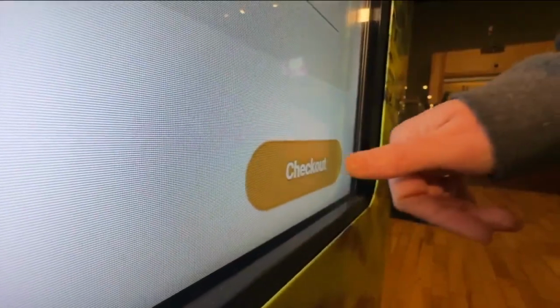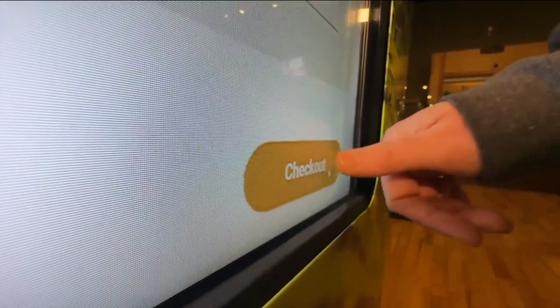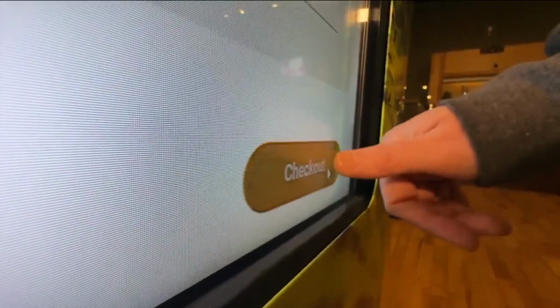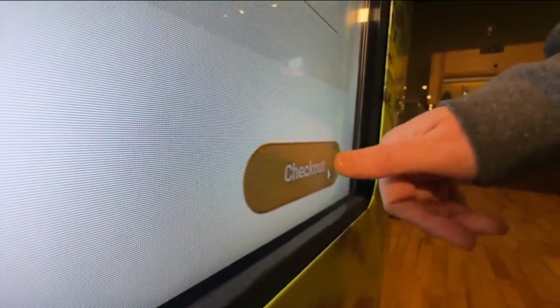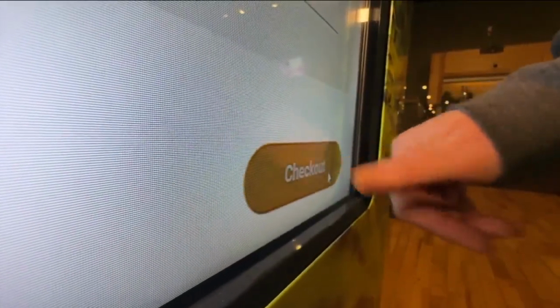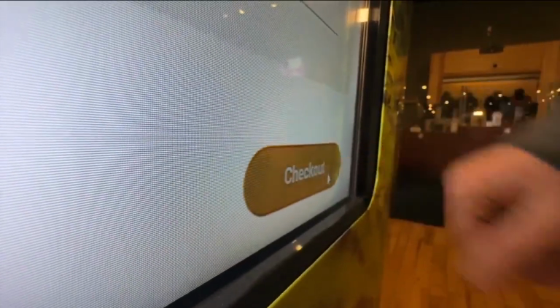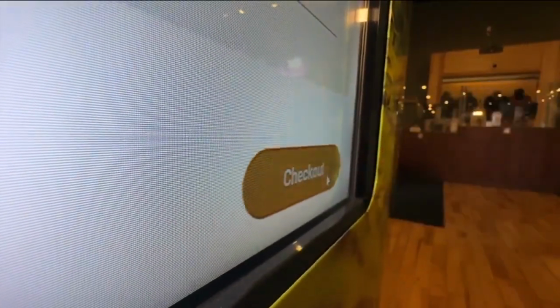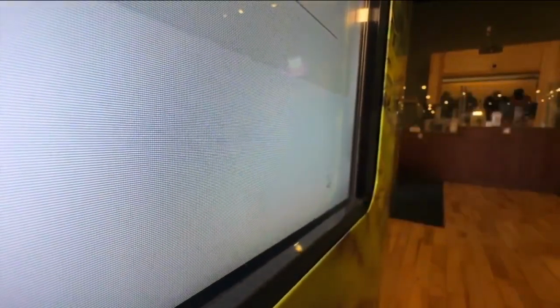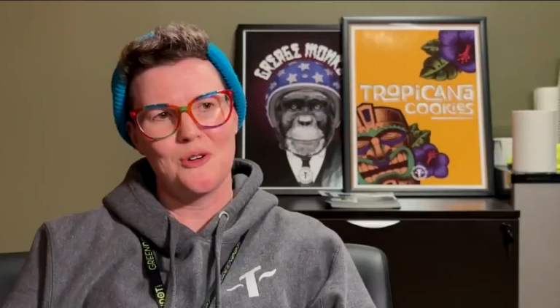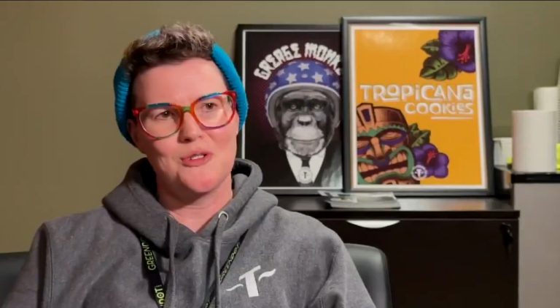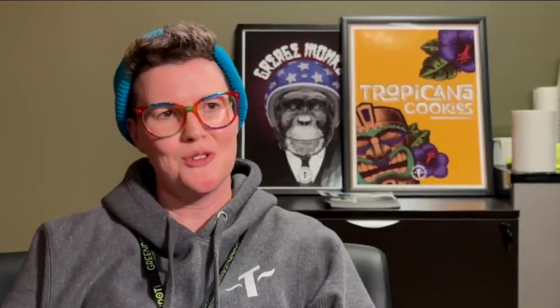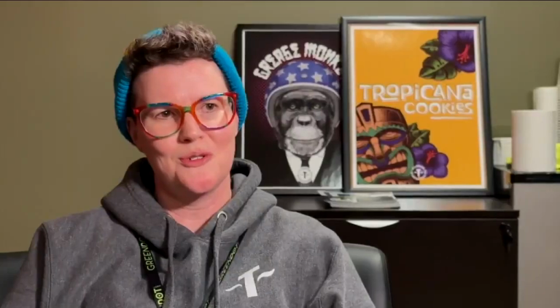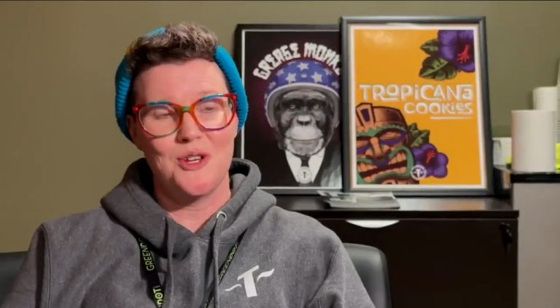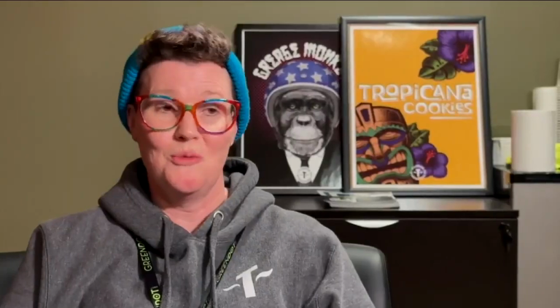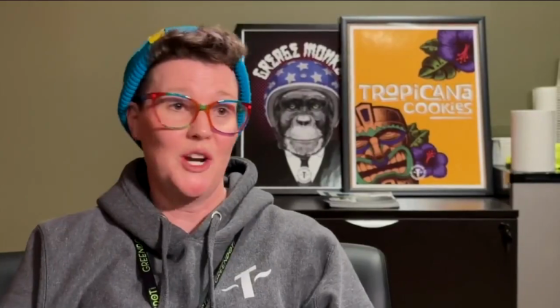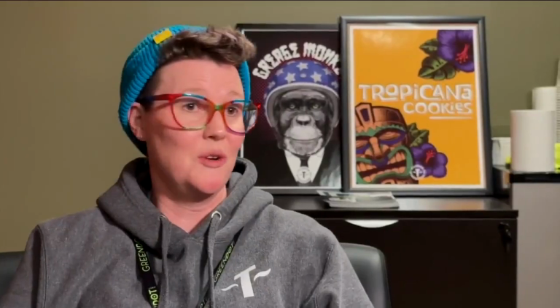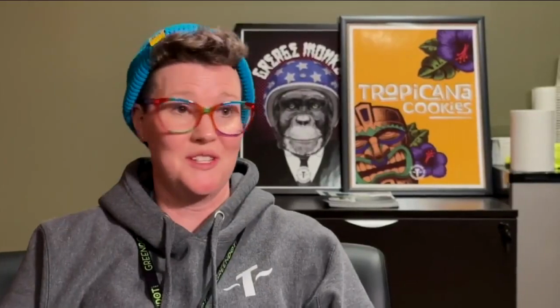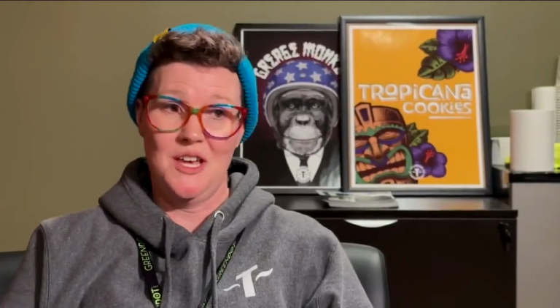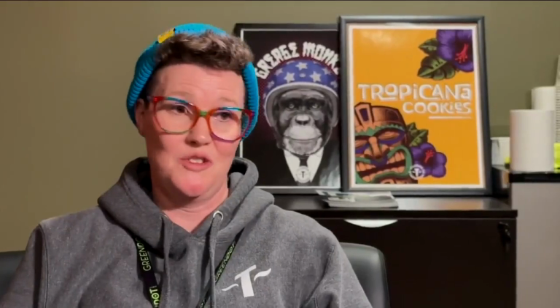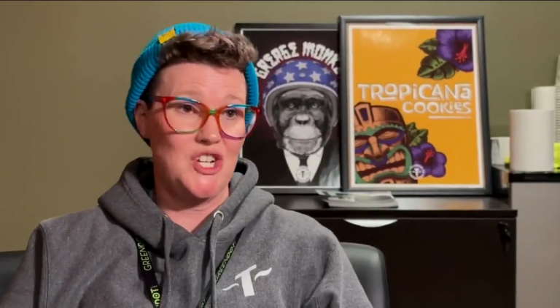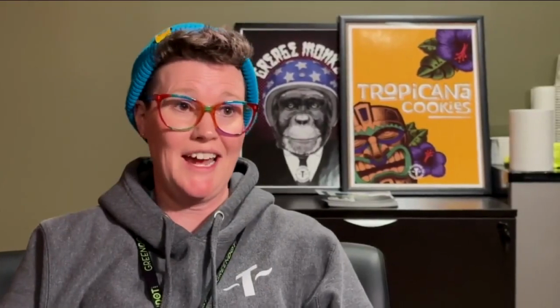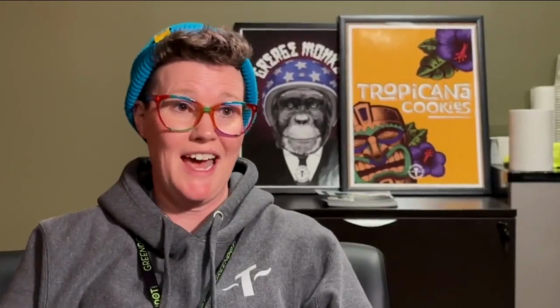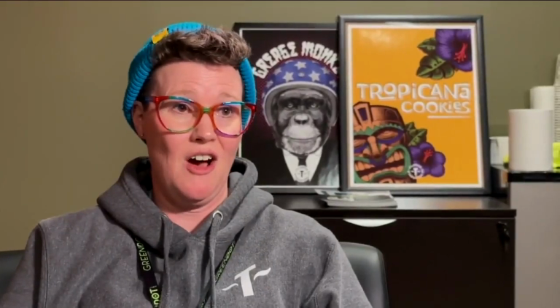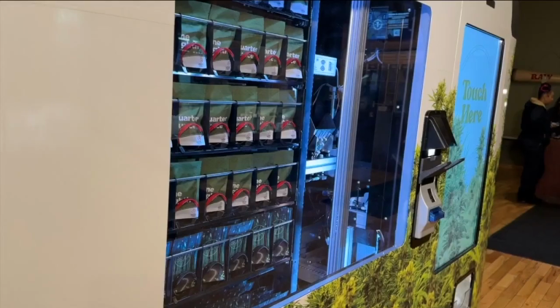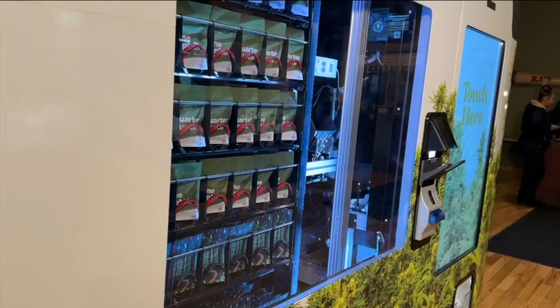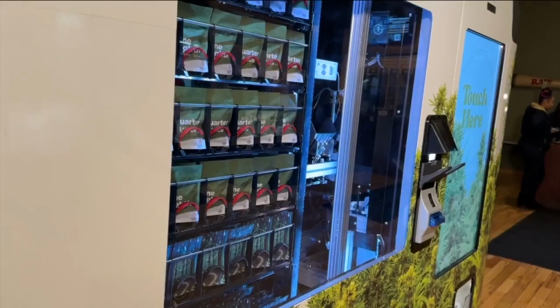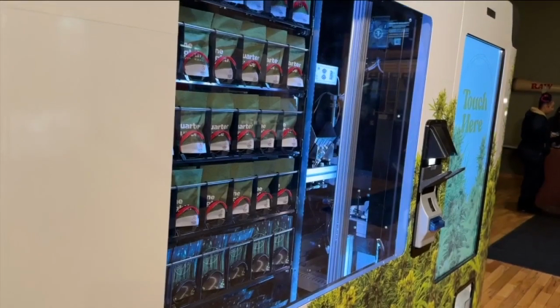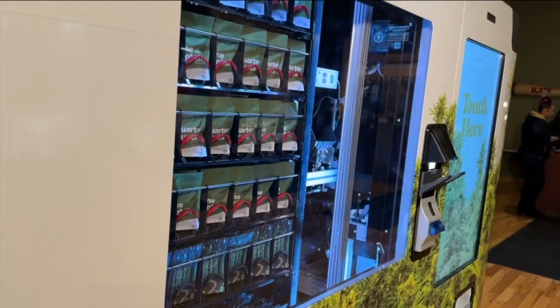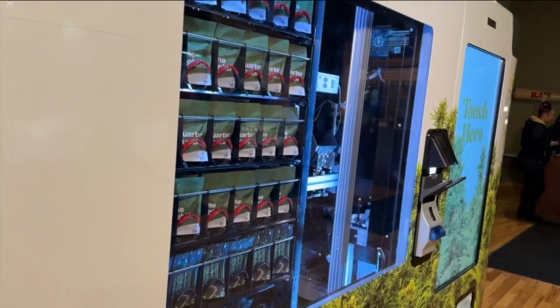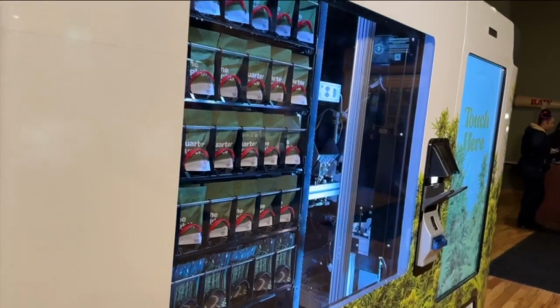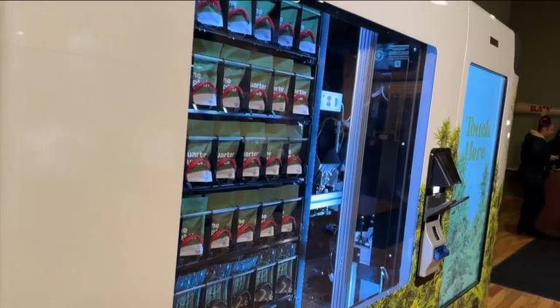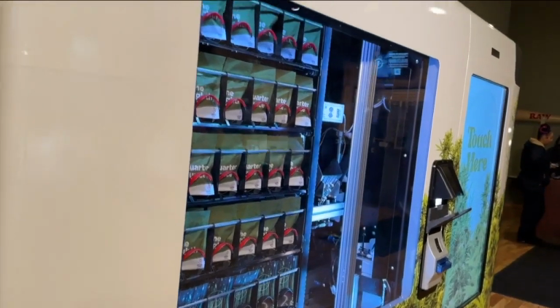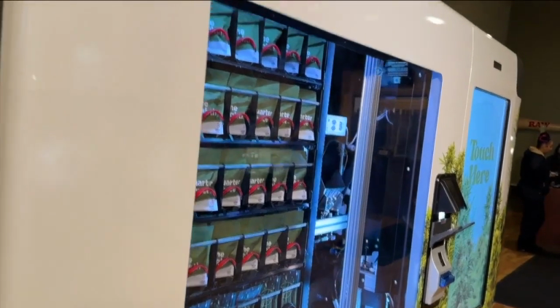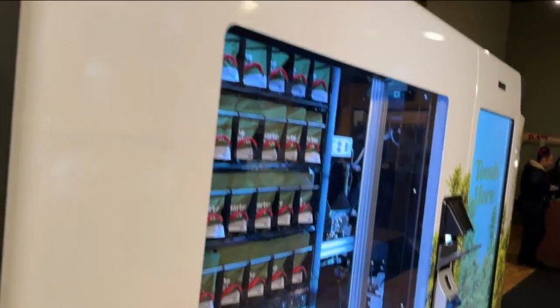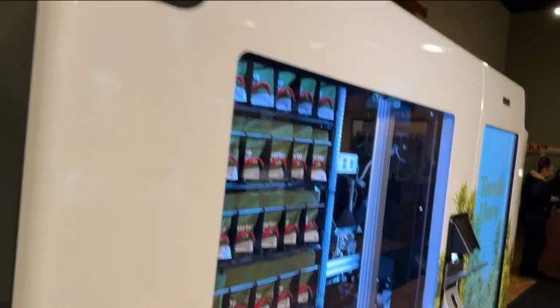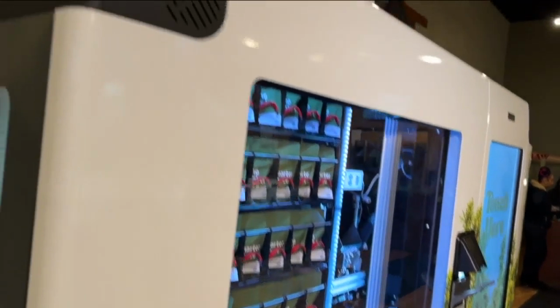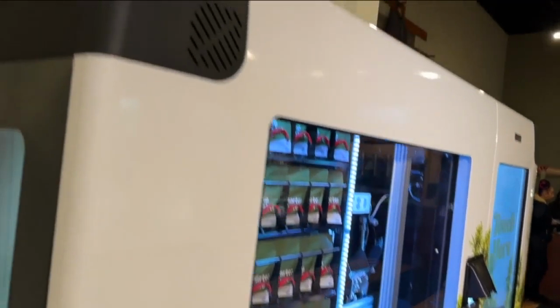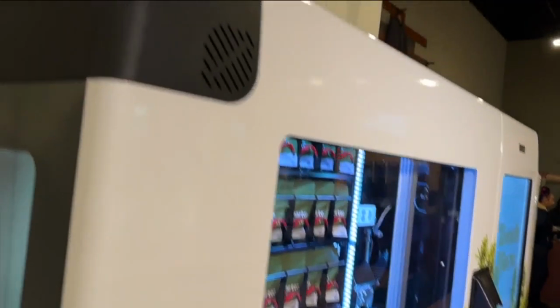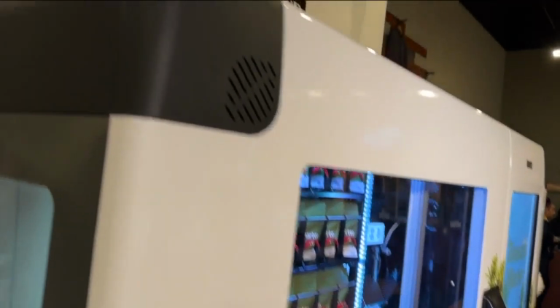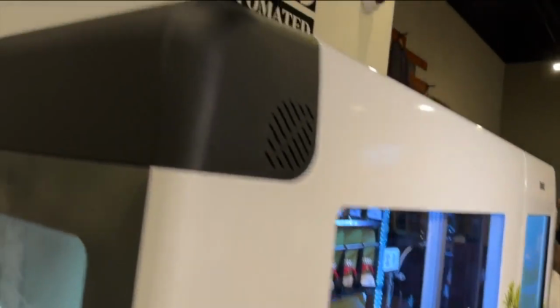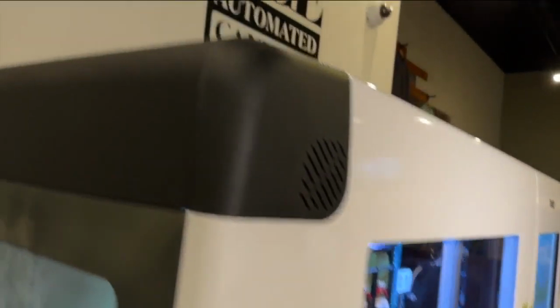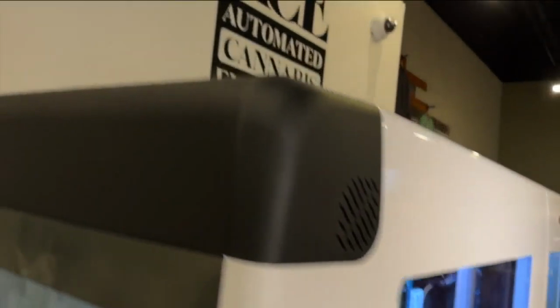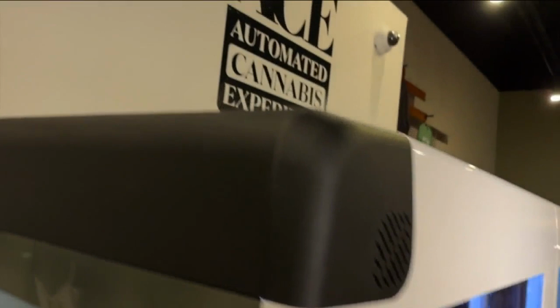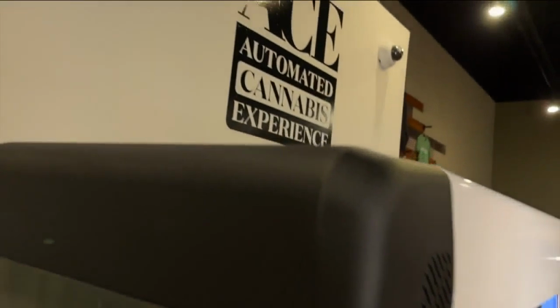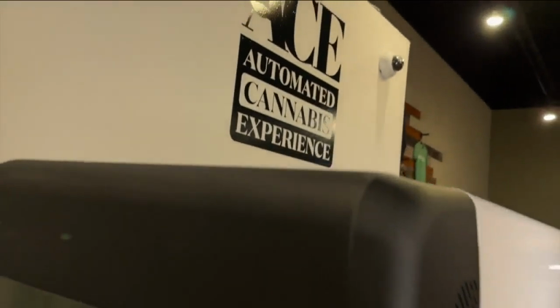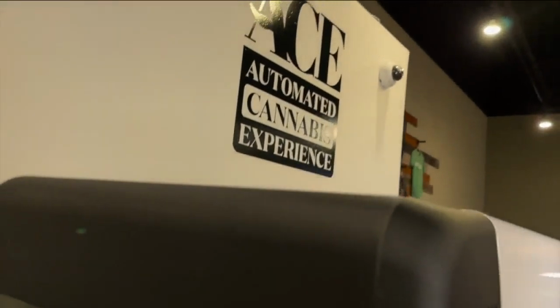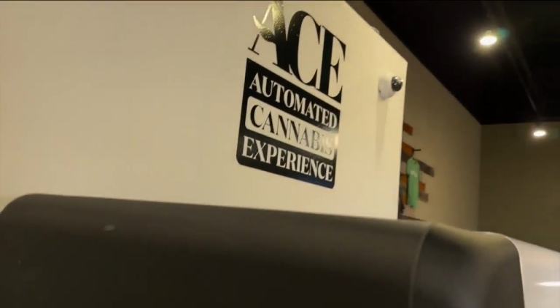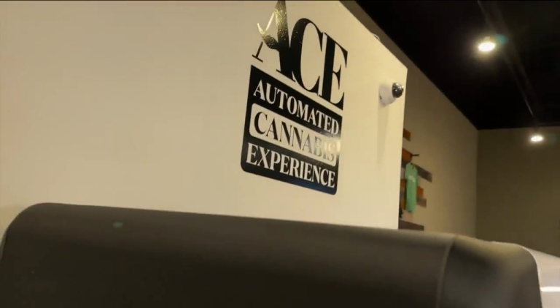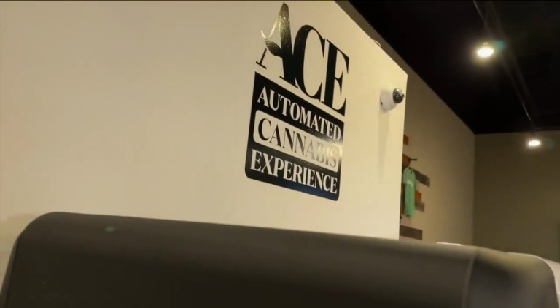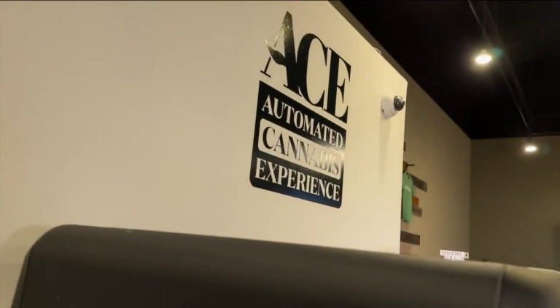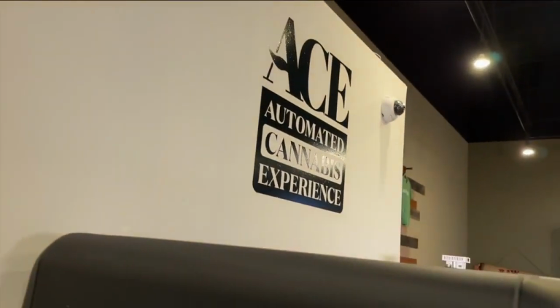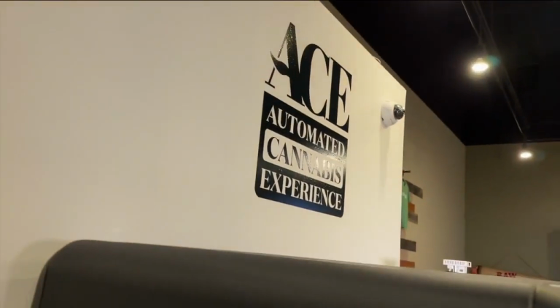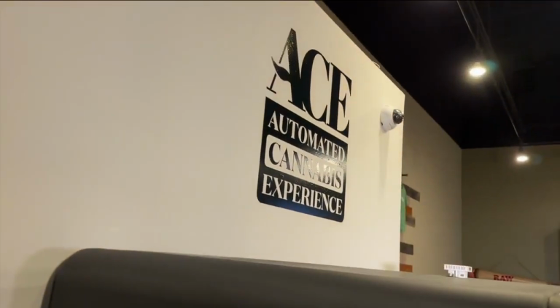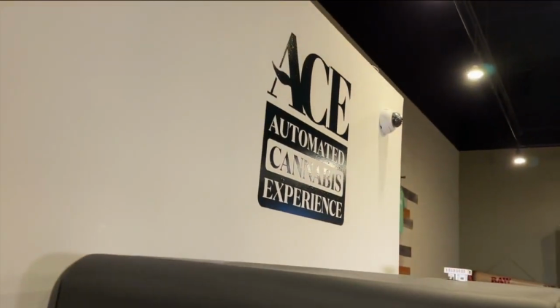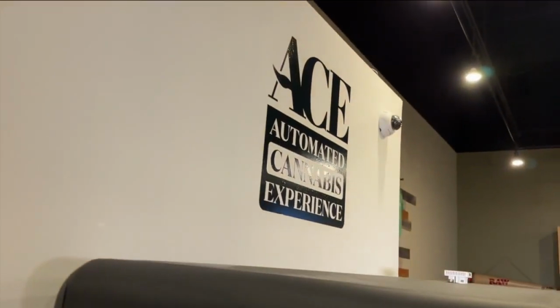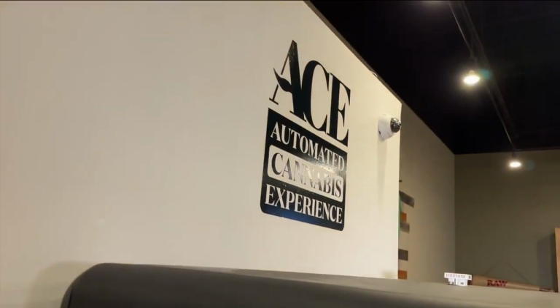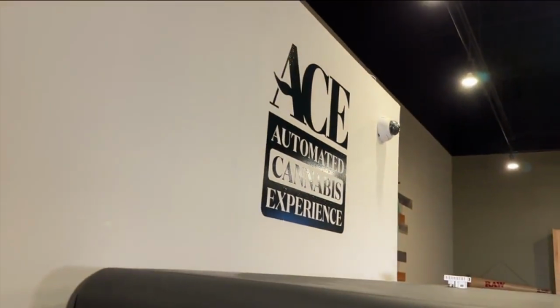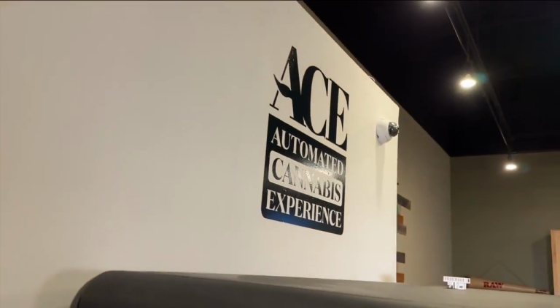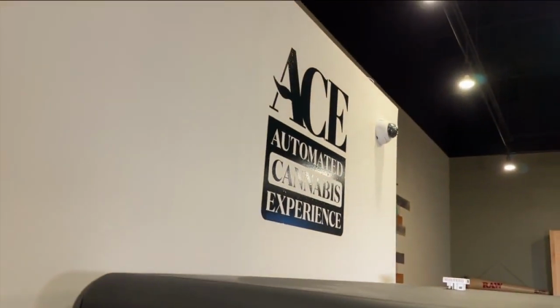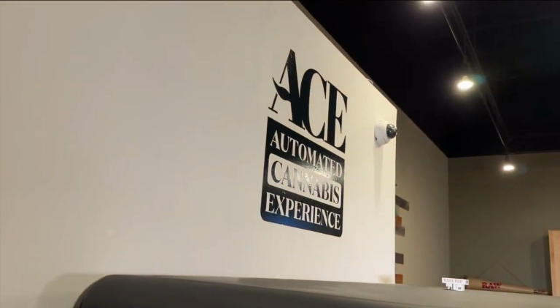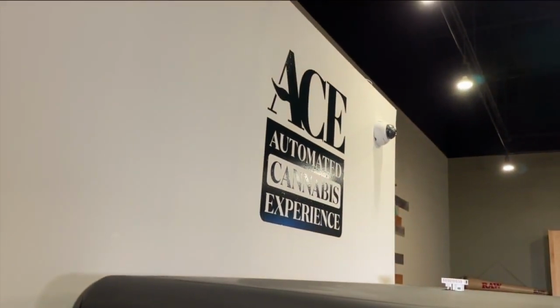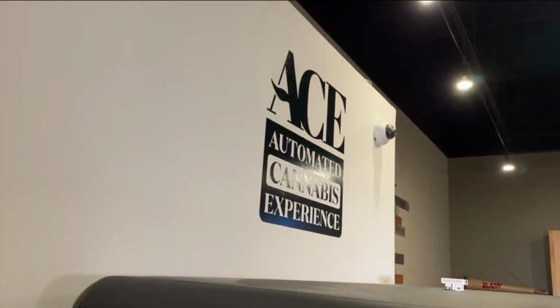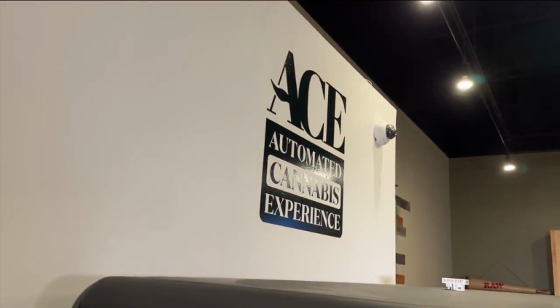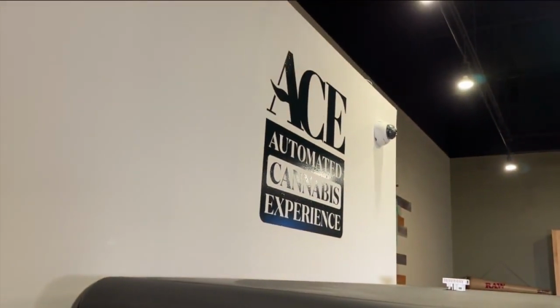Just like you're going to the grocery store and you want to go to self-checkout — why does cannabis have to be any different? This is ACE, the automated cannabis experience.